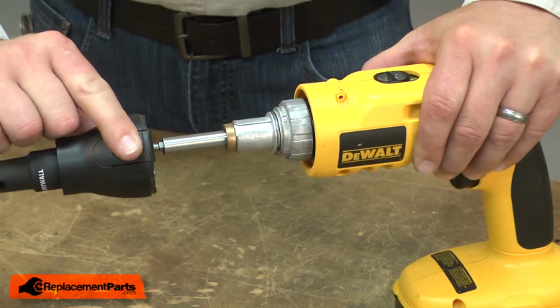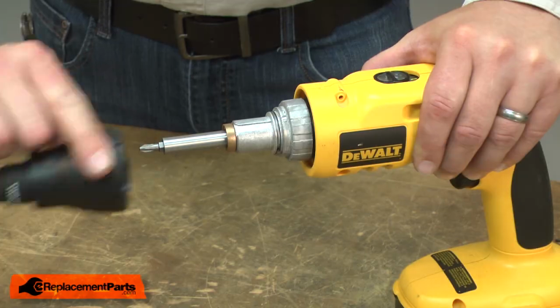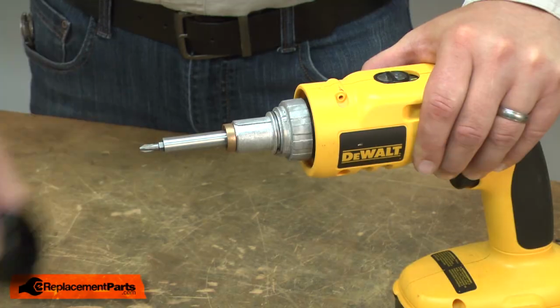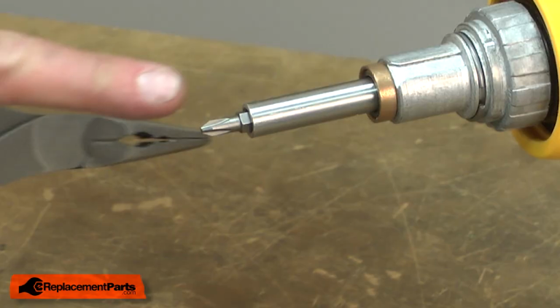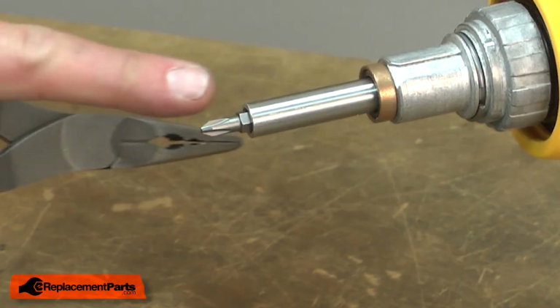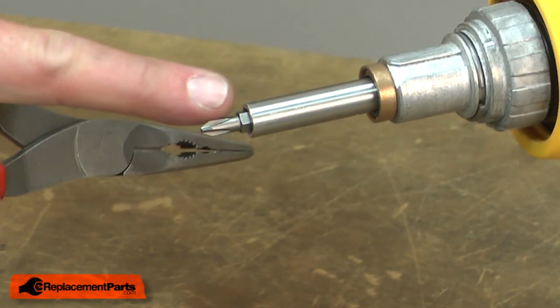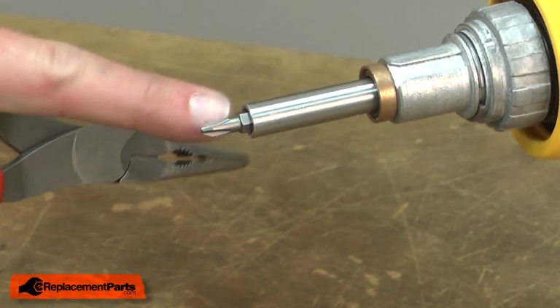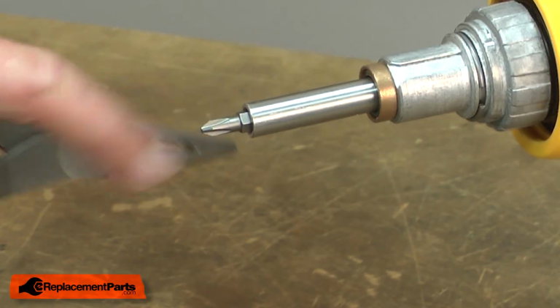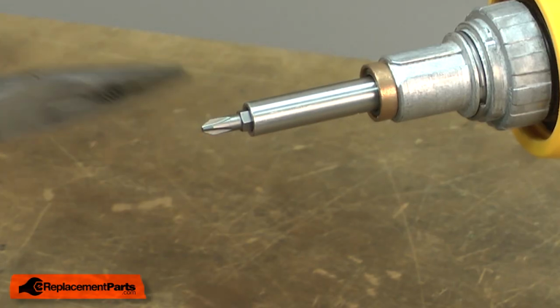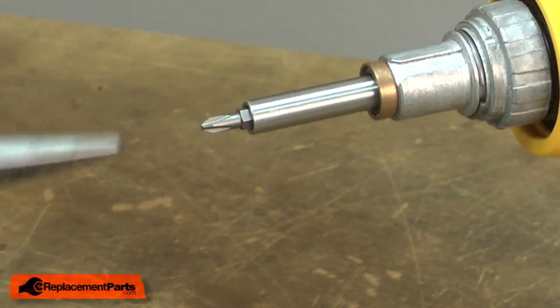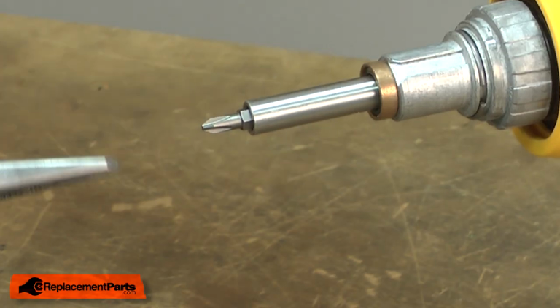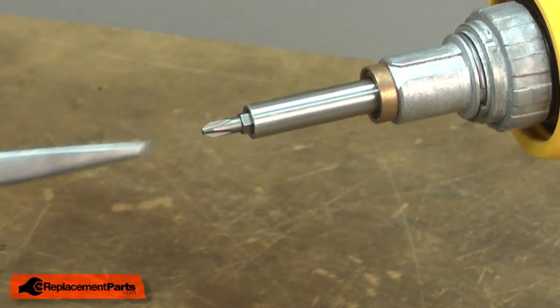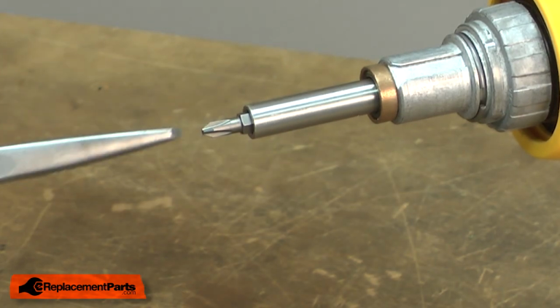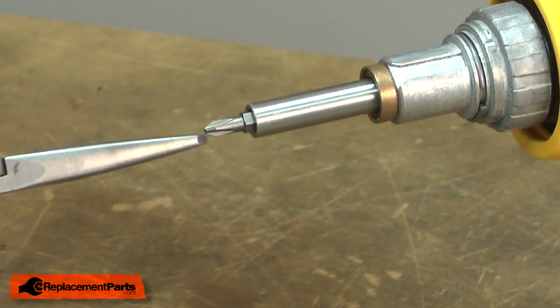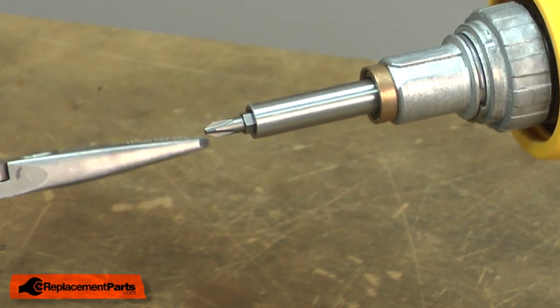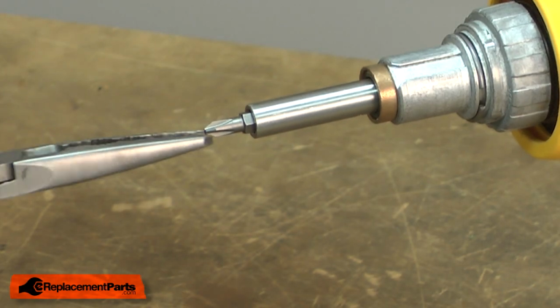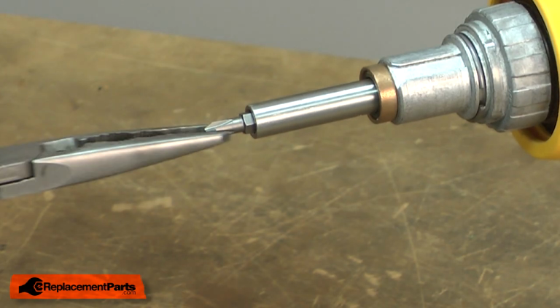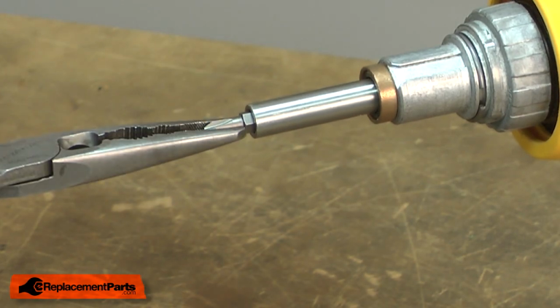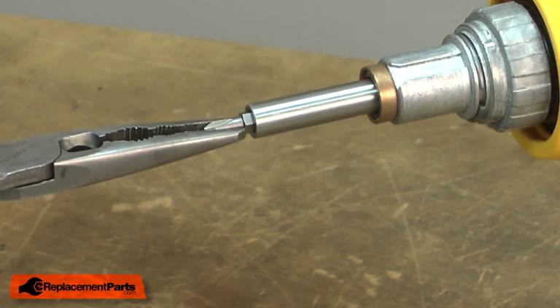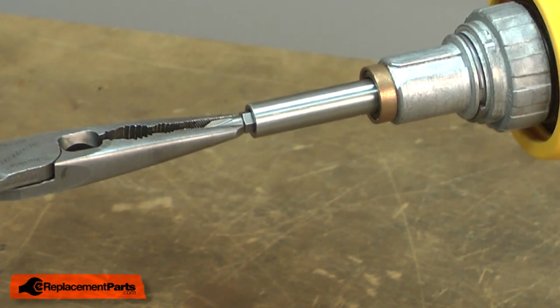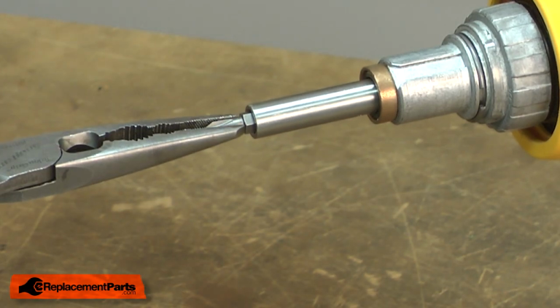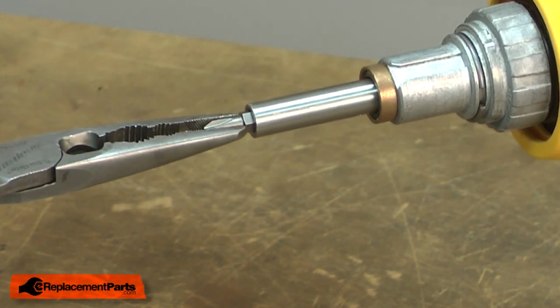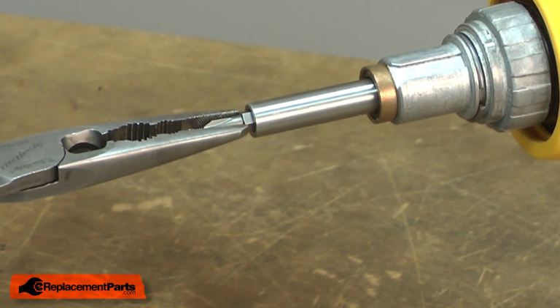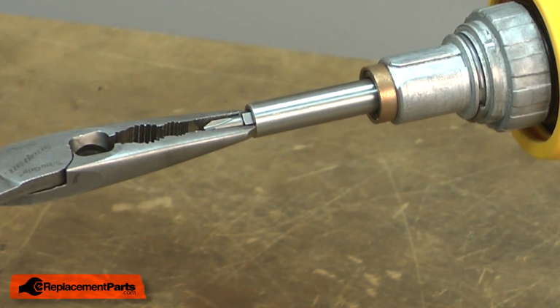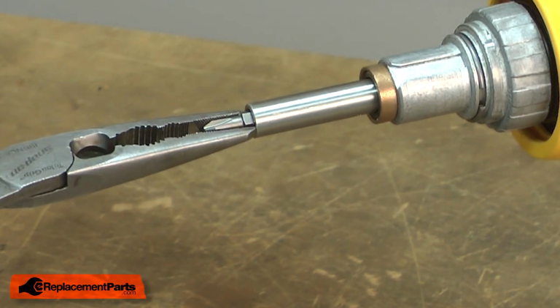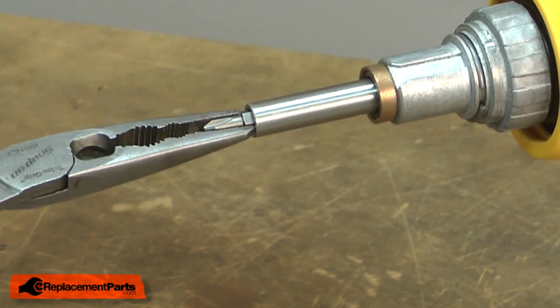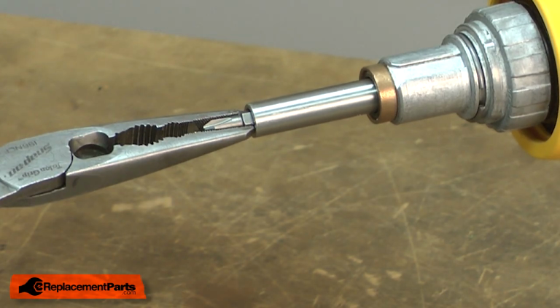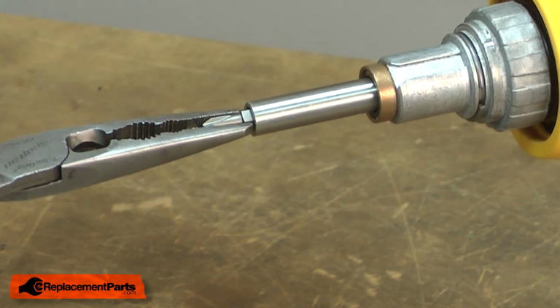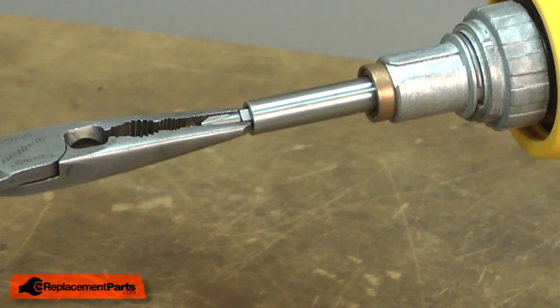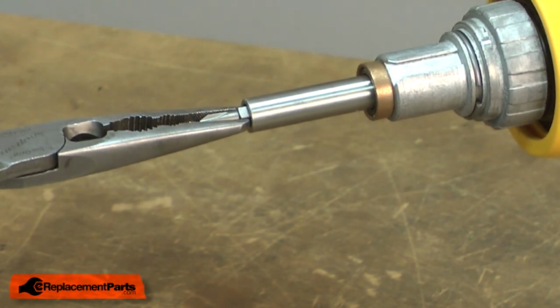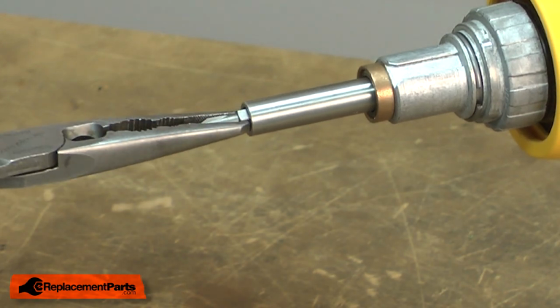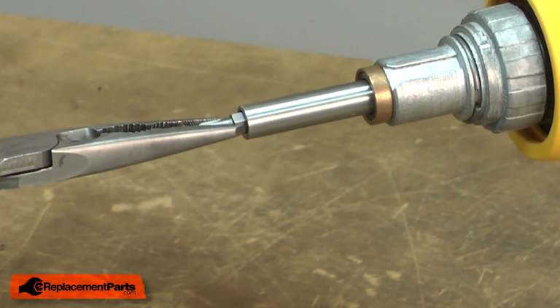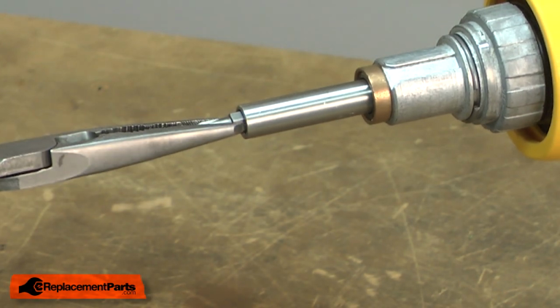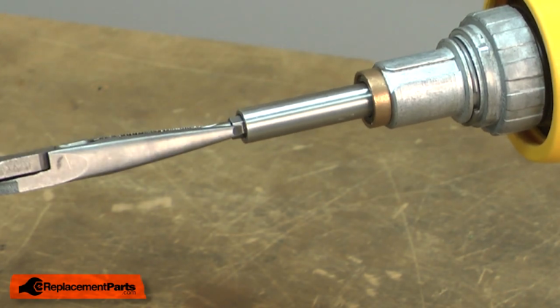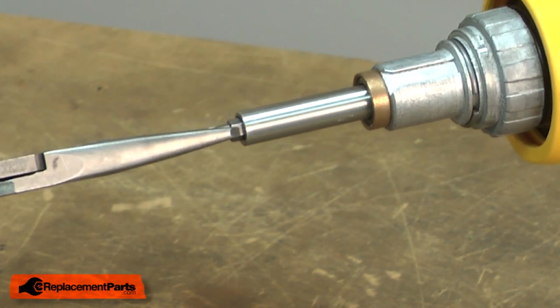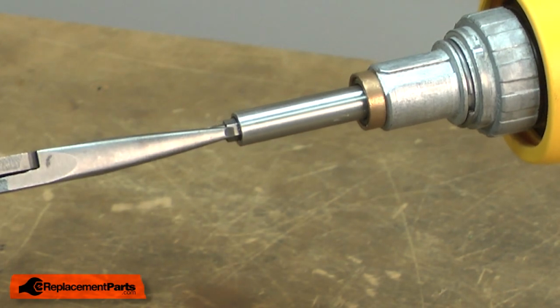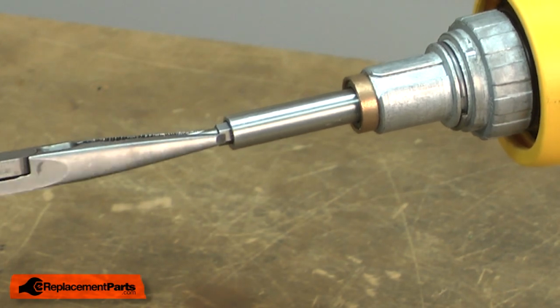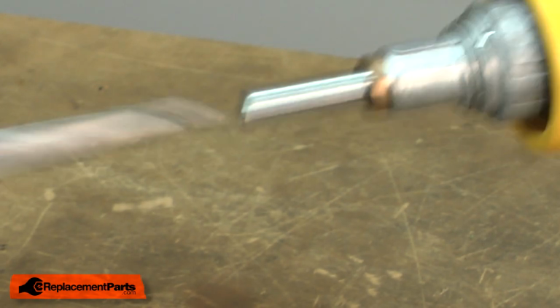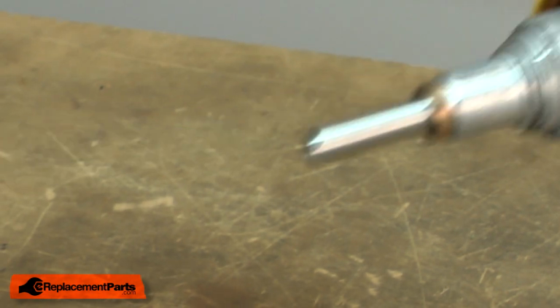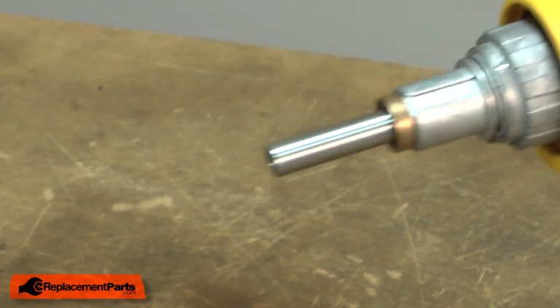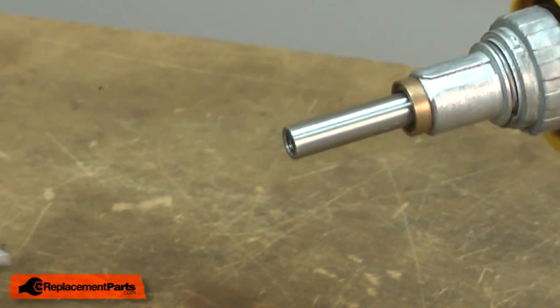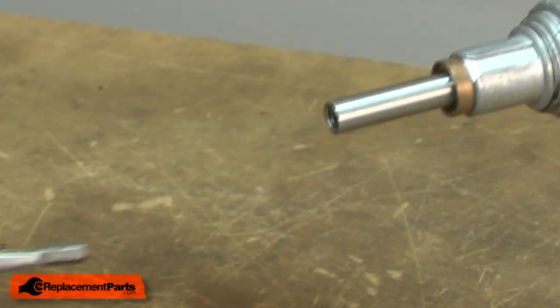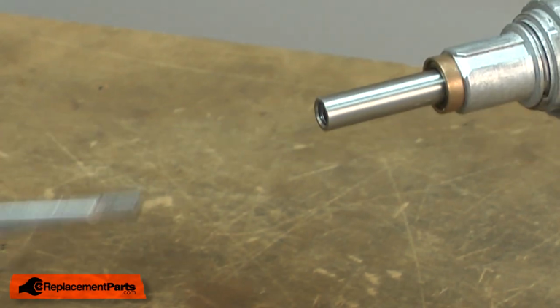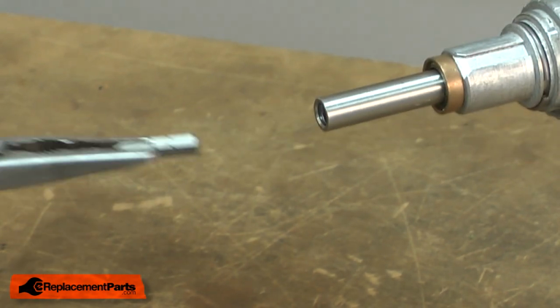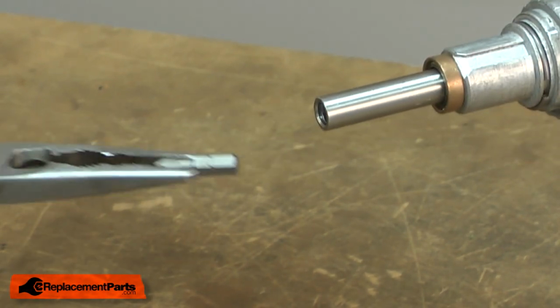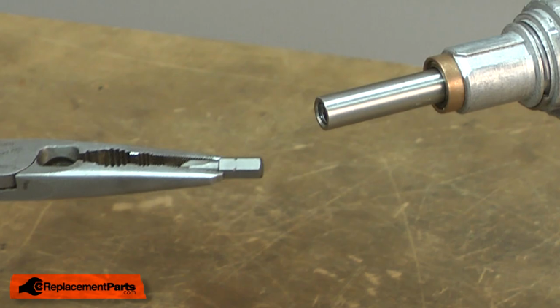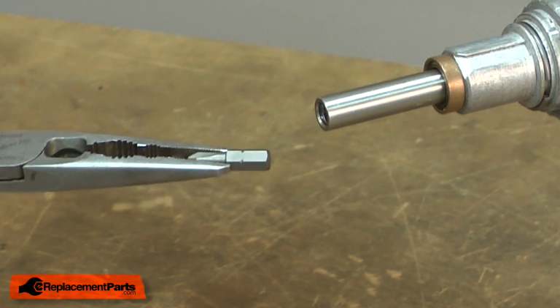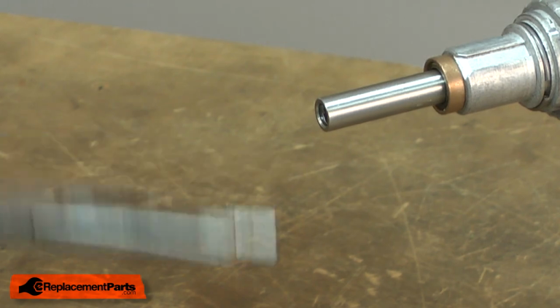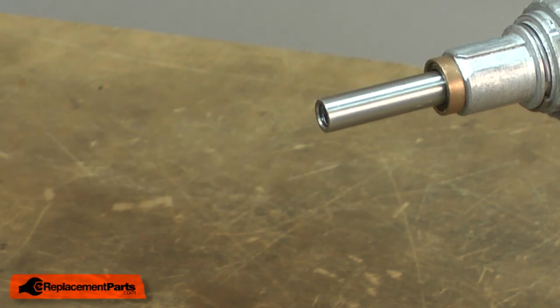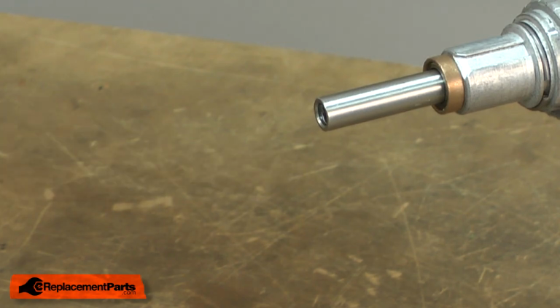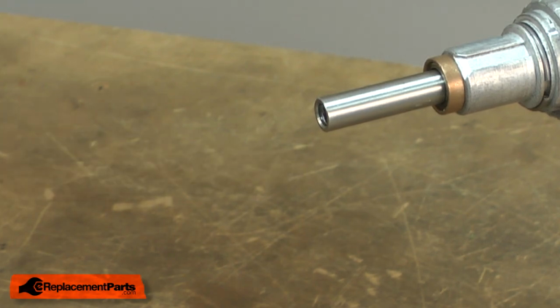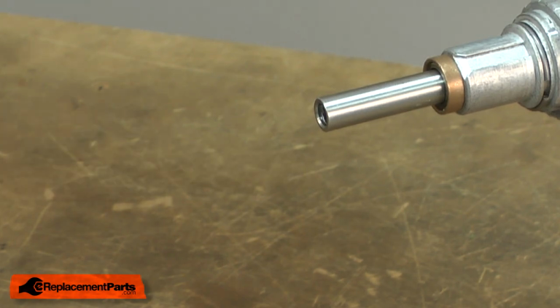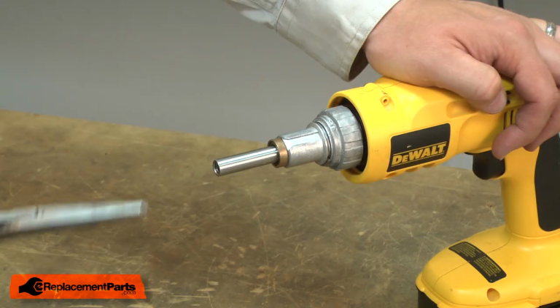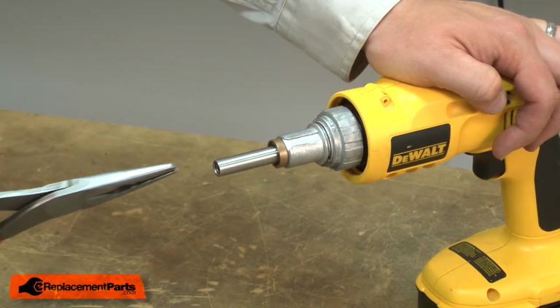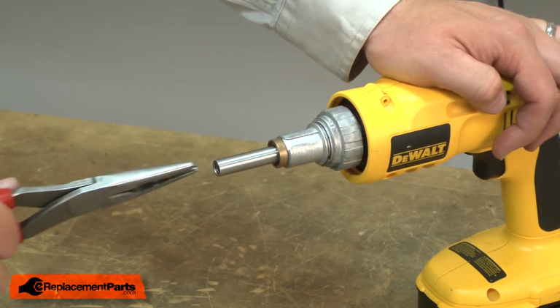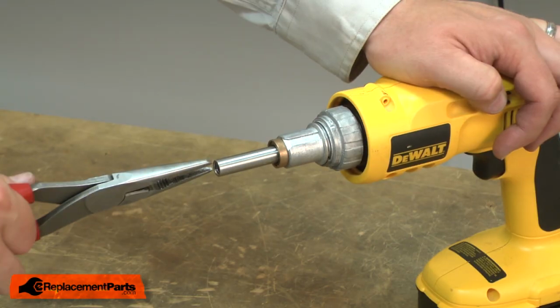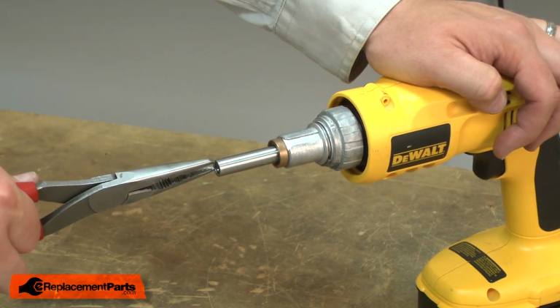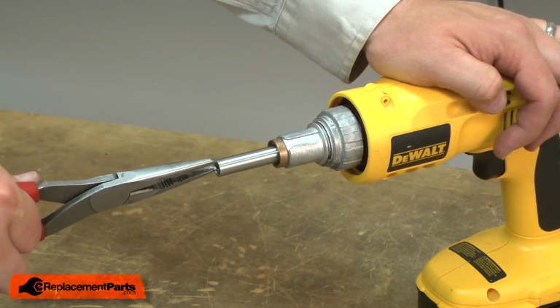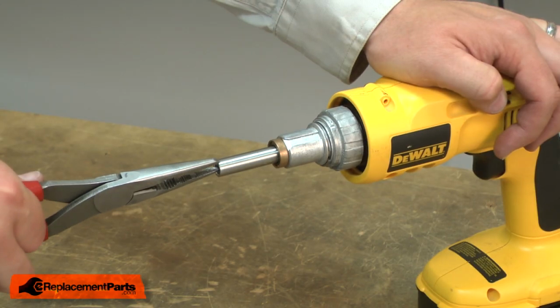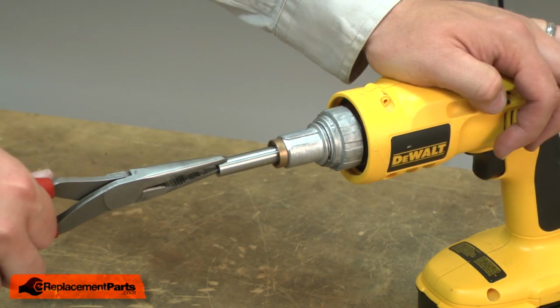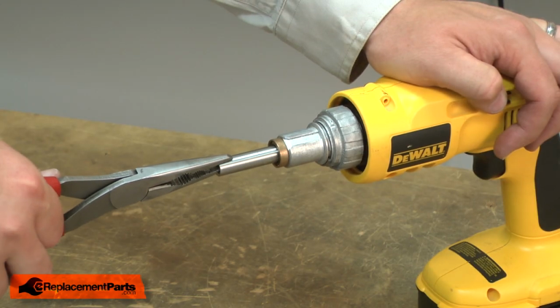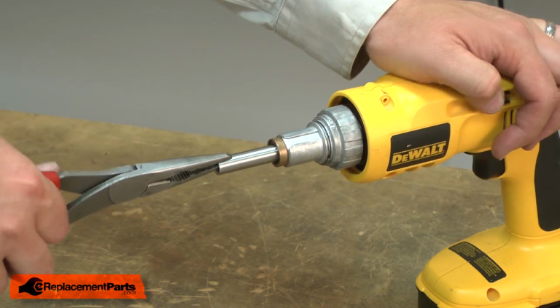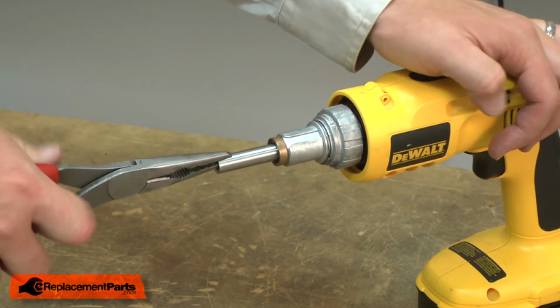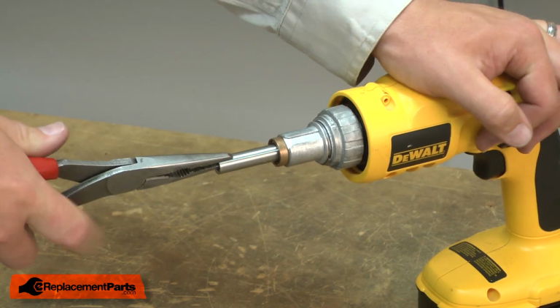Next, I'll remove the bit and then the bit holder.